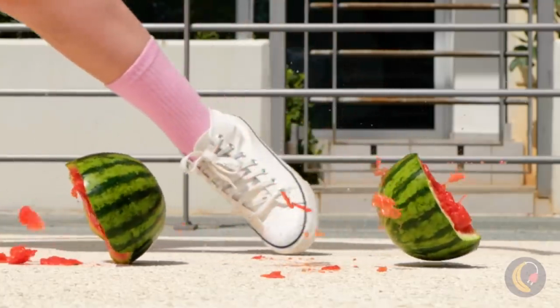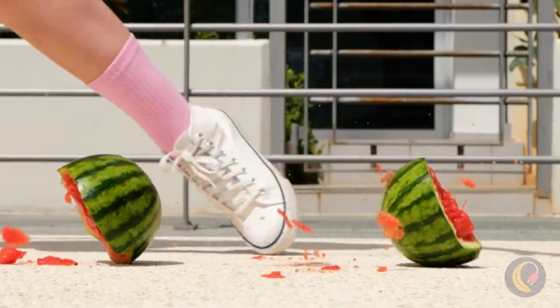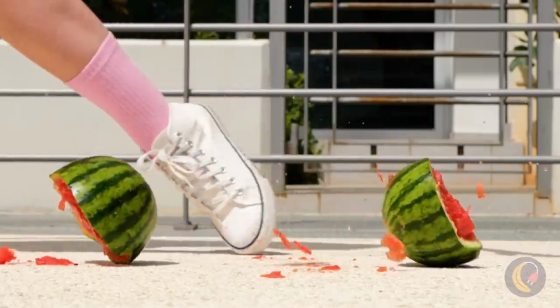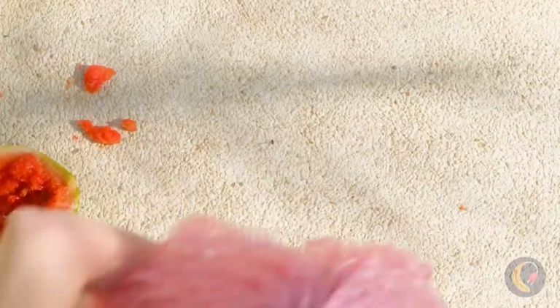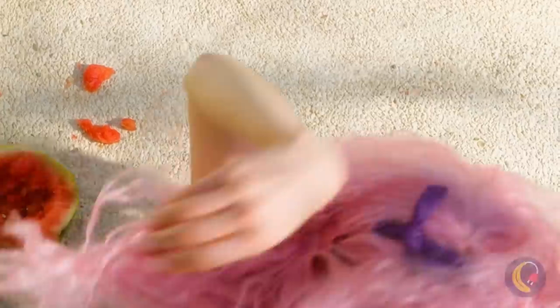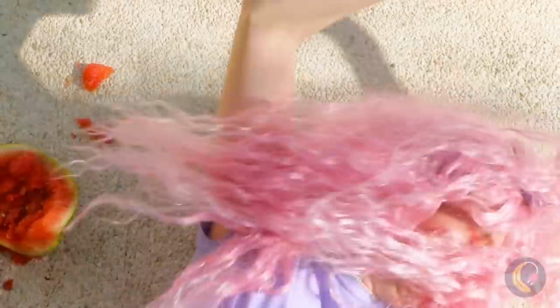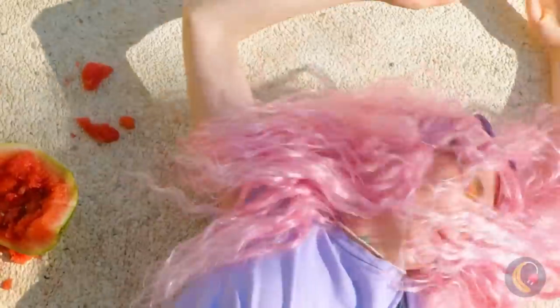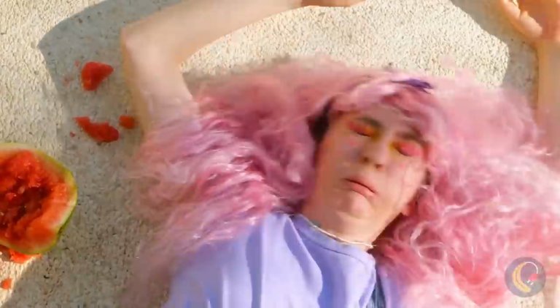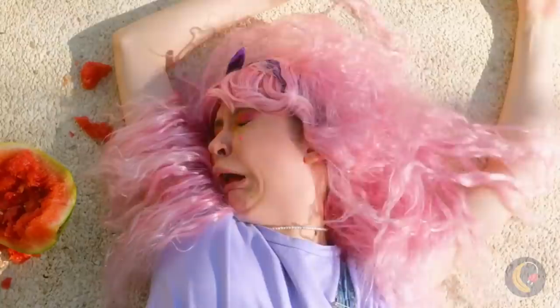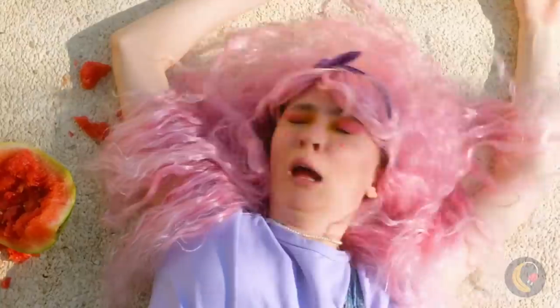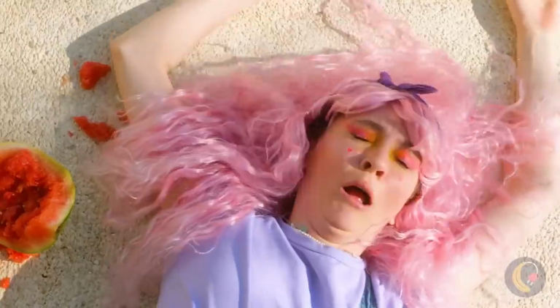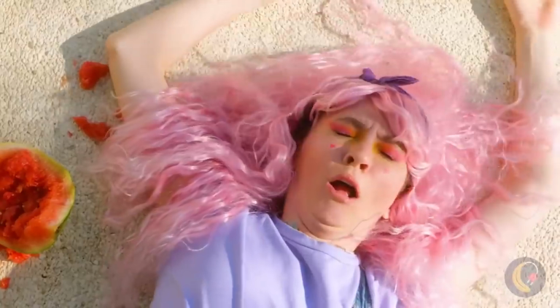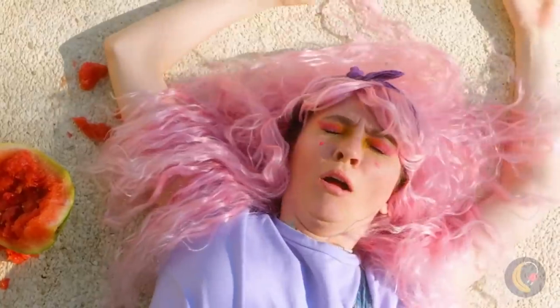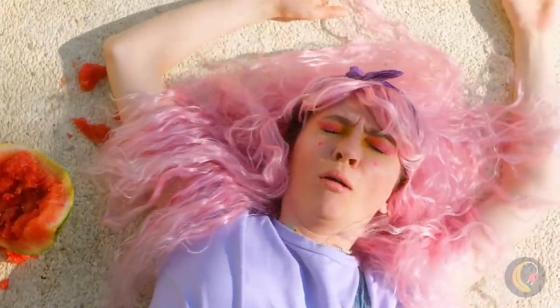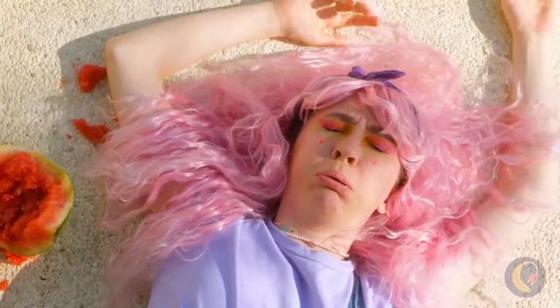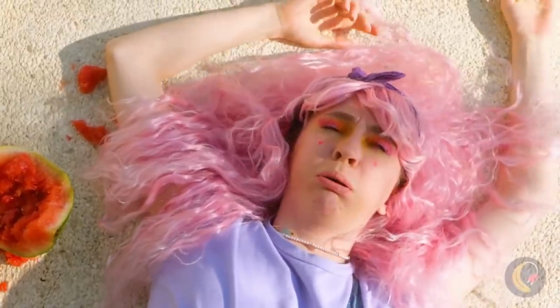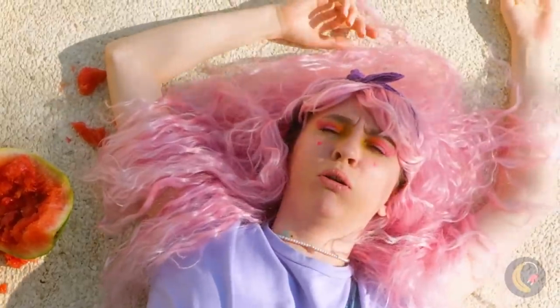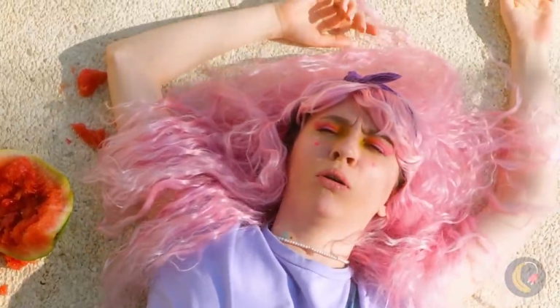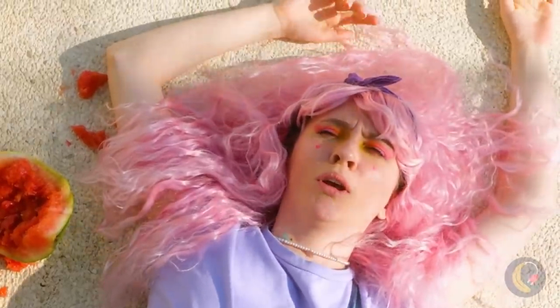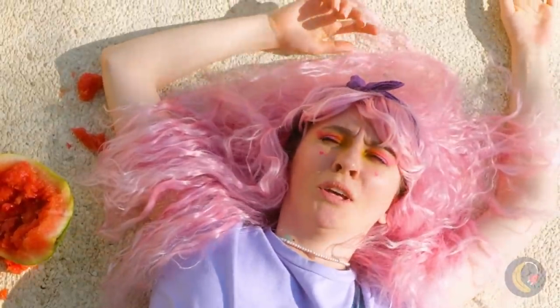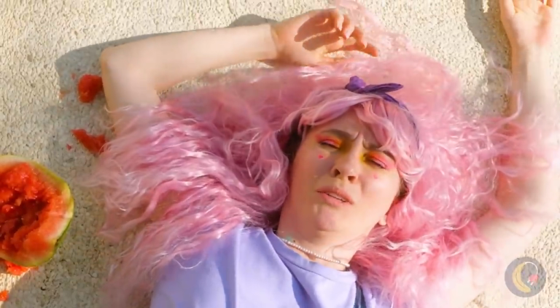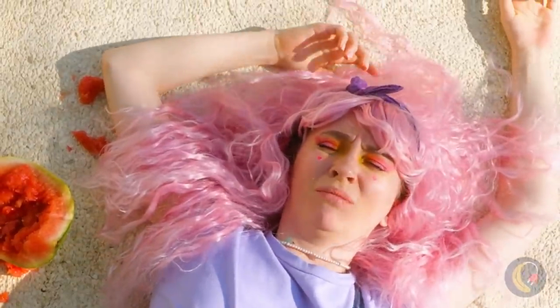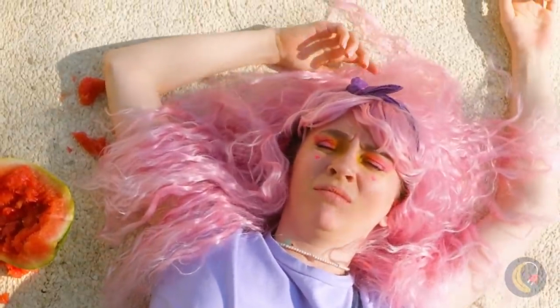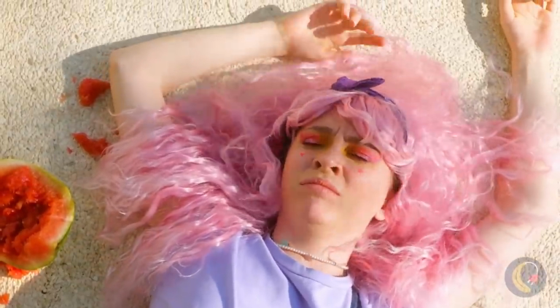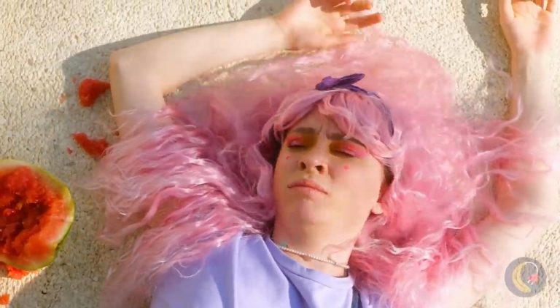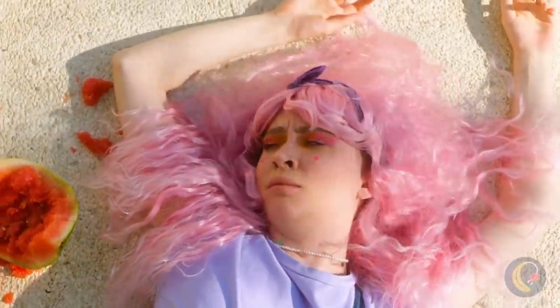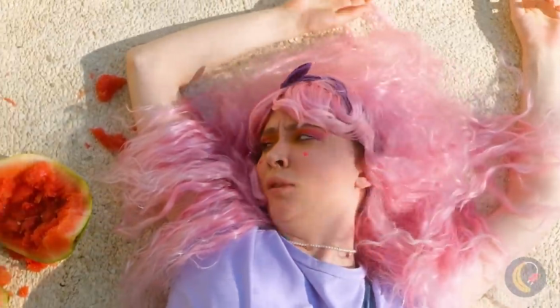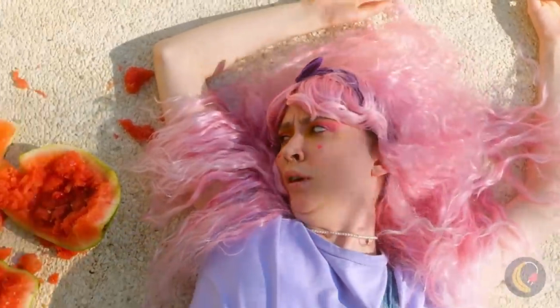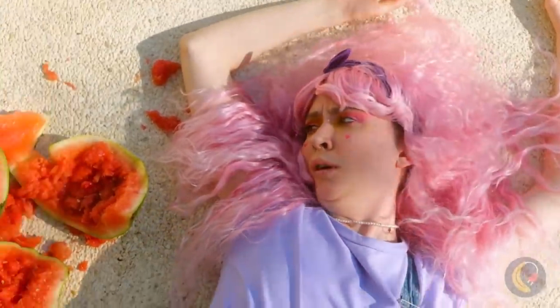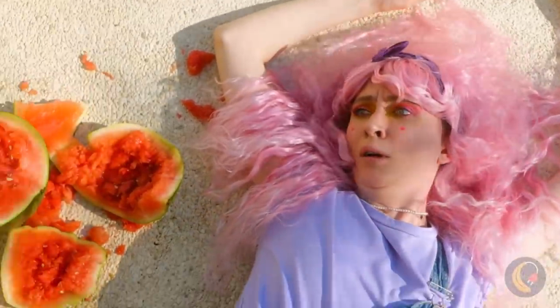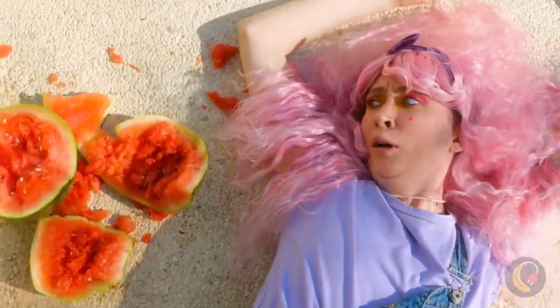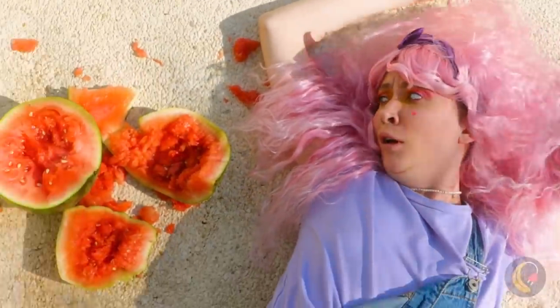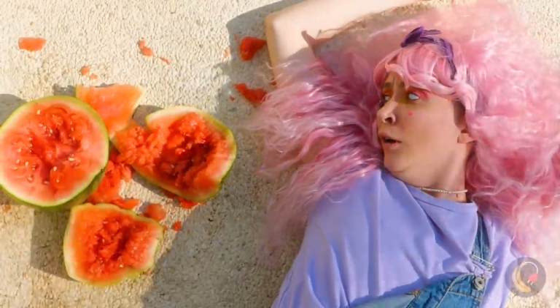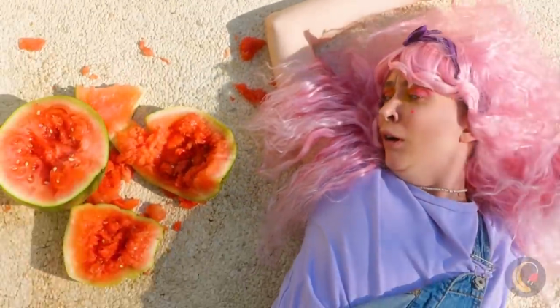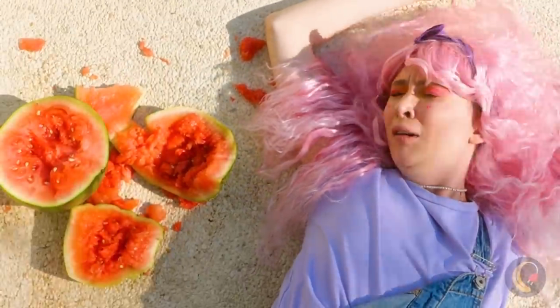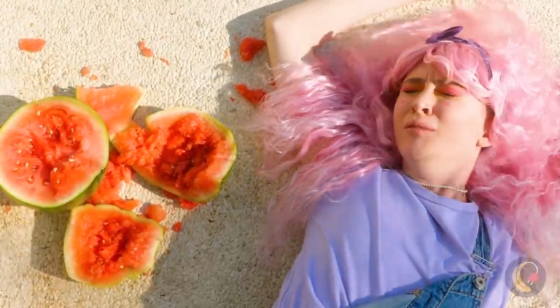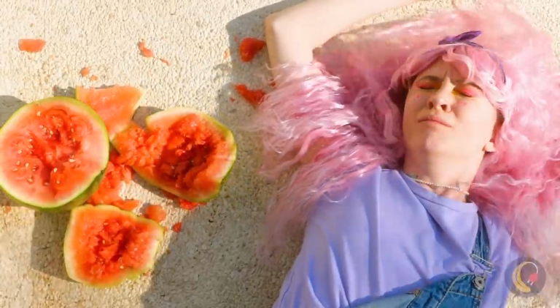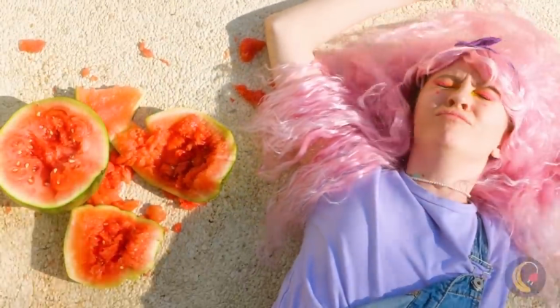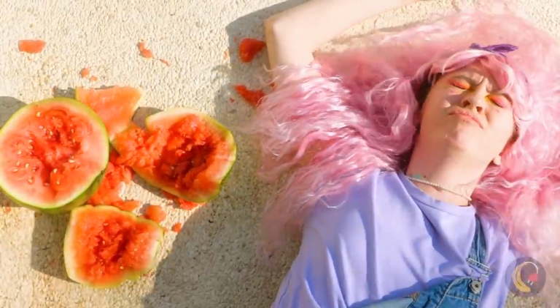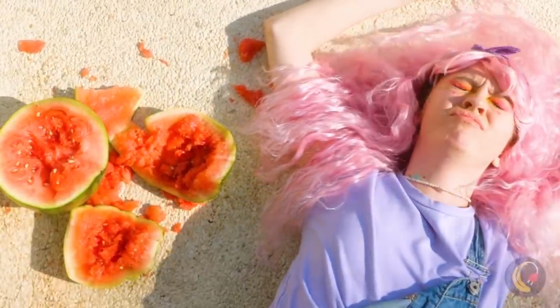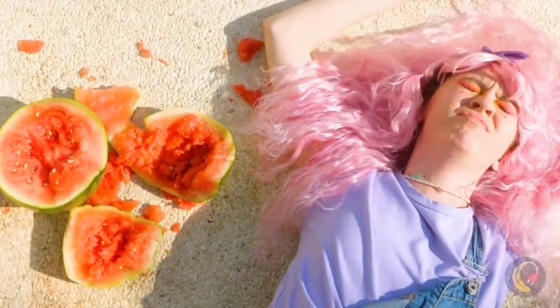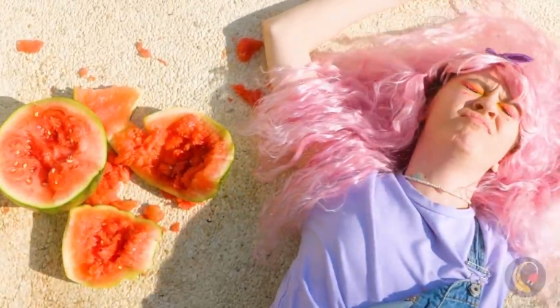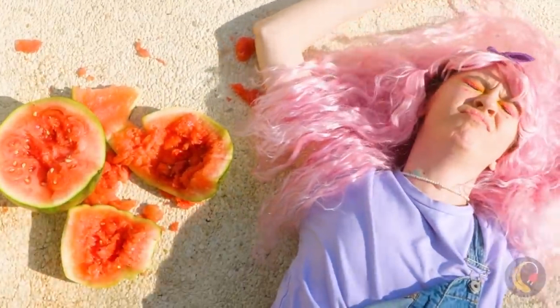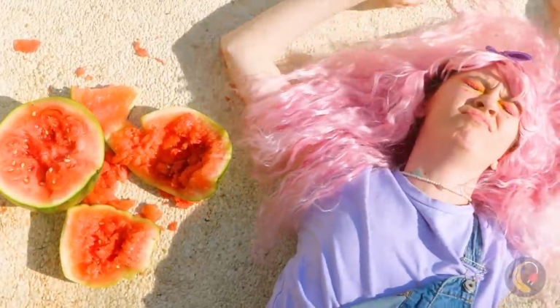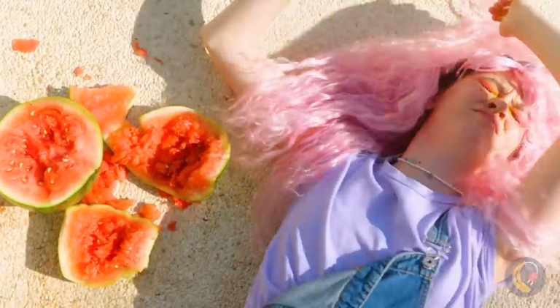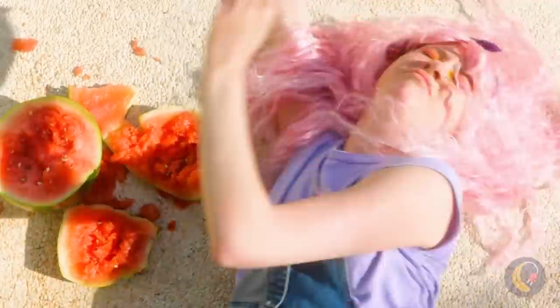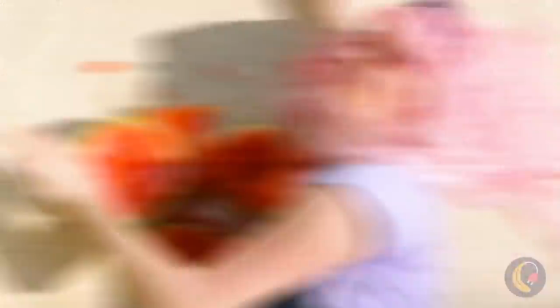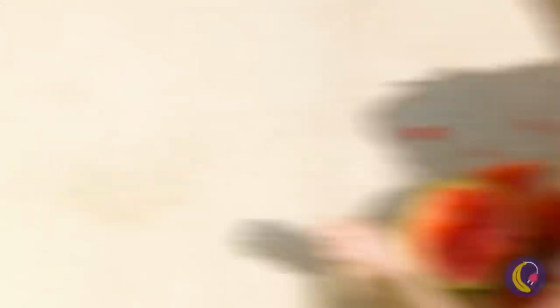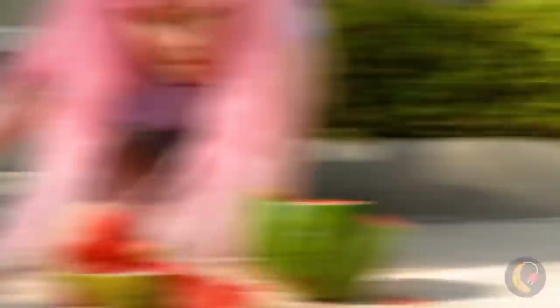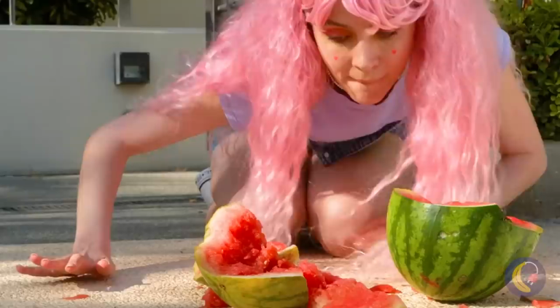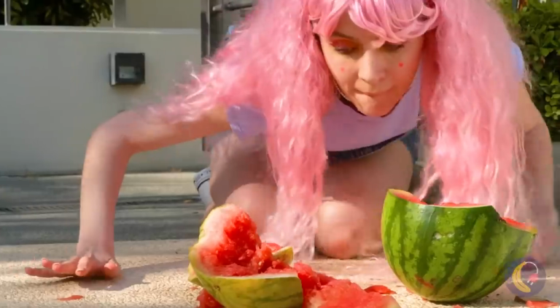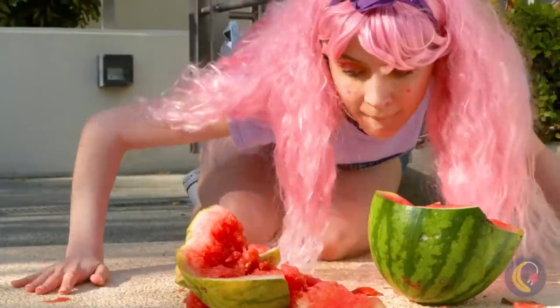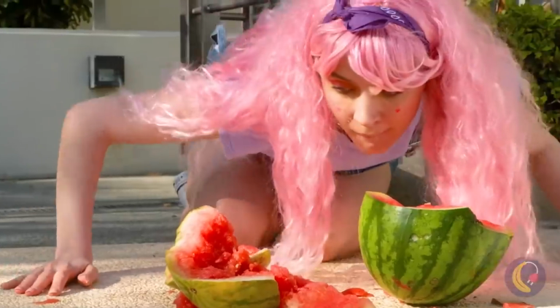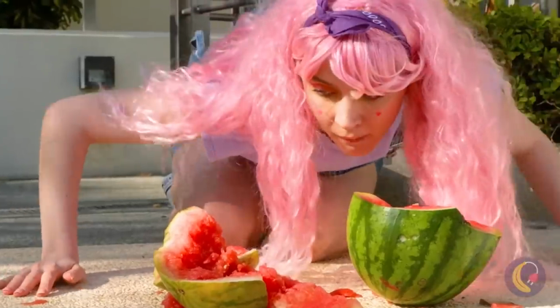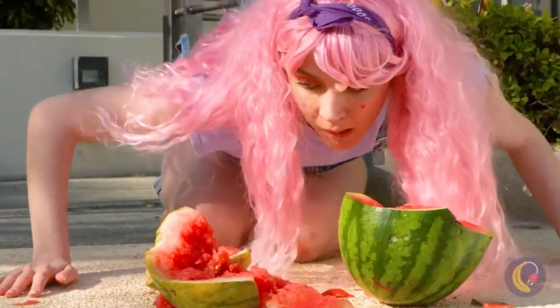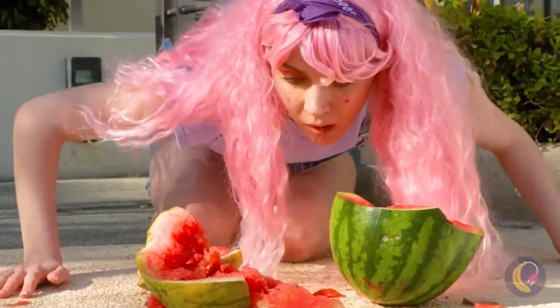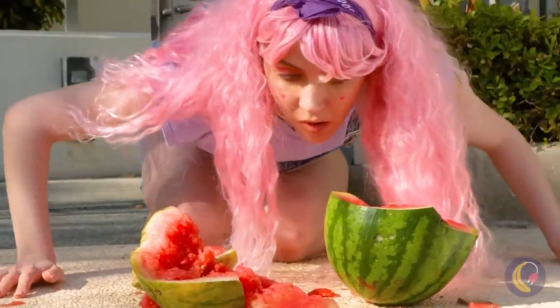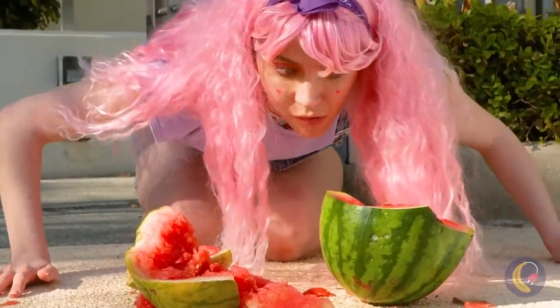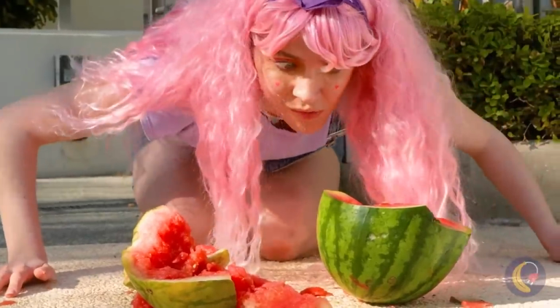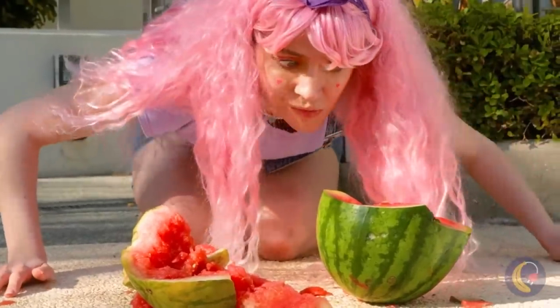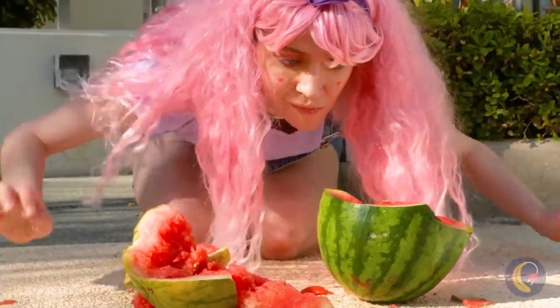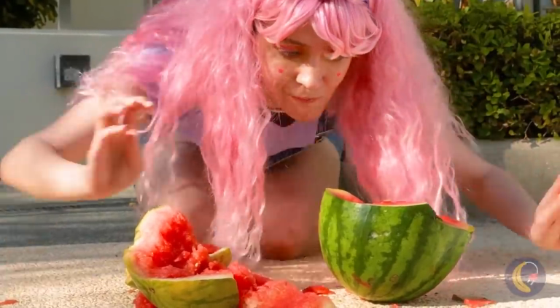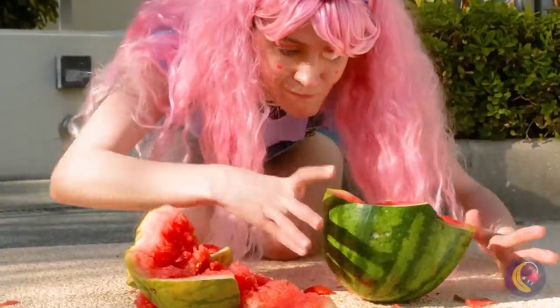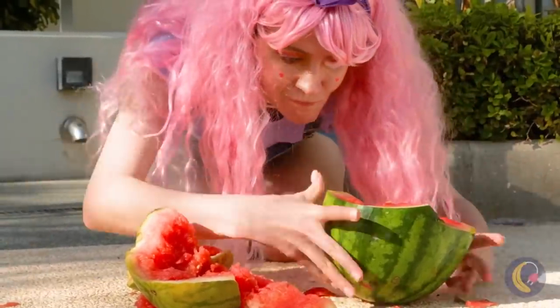Now we have to draw a brand new watermelon! Wait a minute — on second thought, this saves us the trouble of cutting it up!